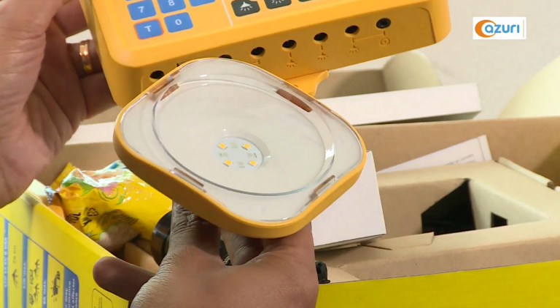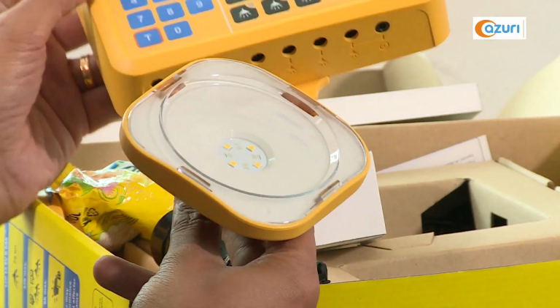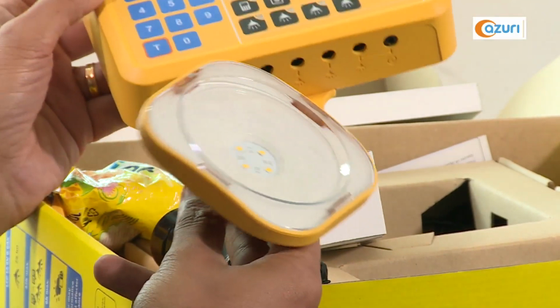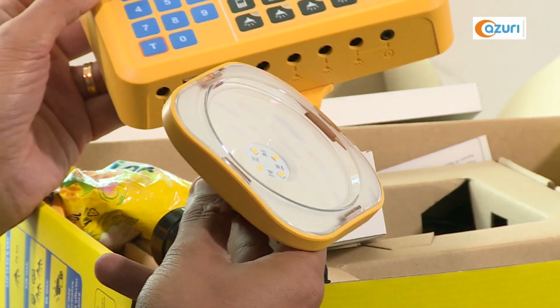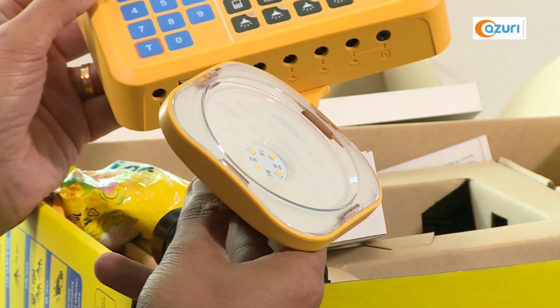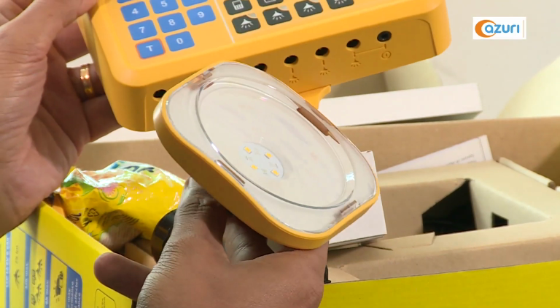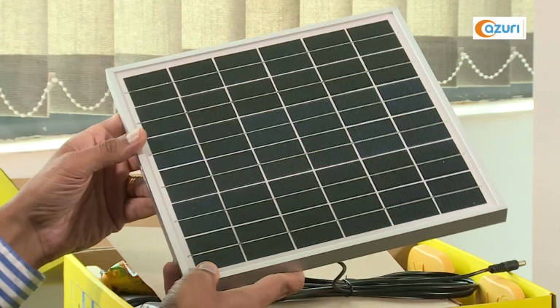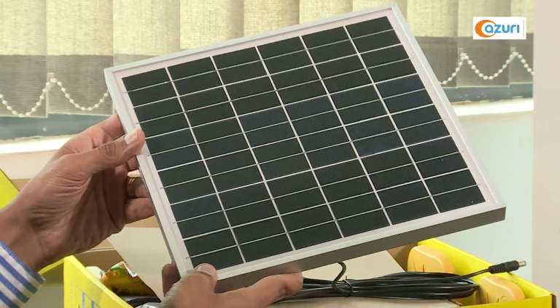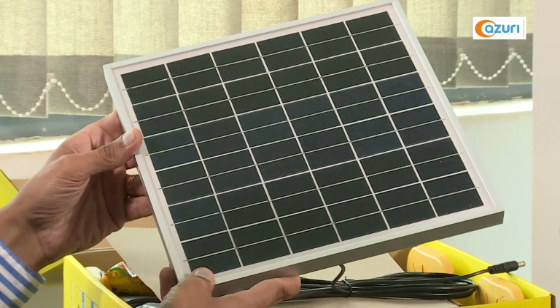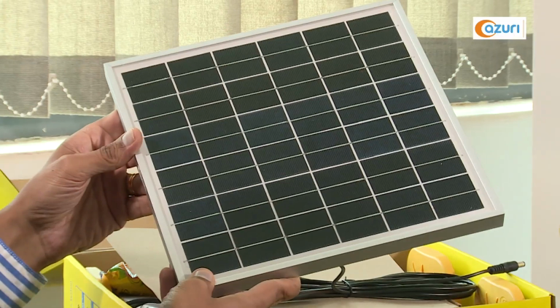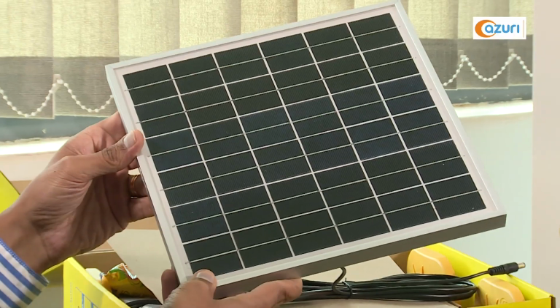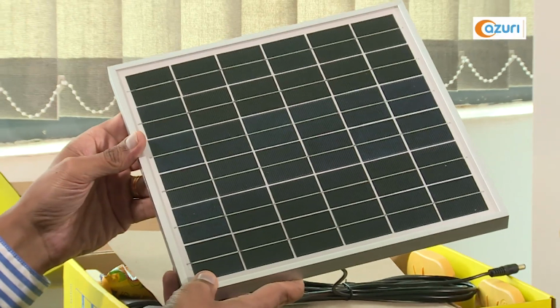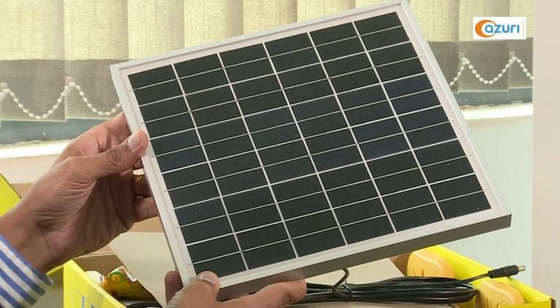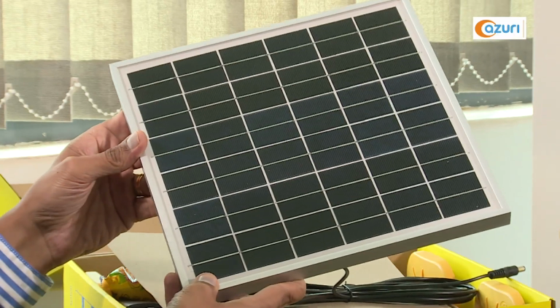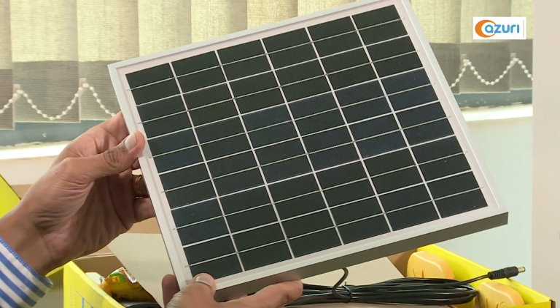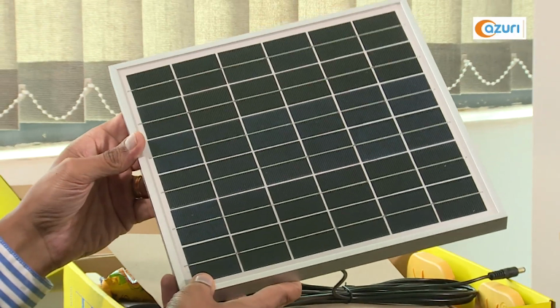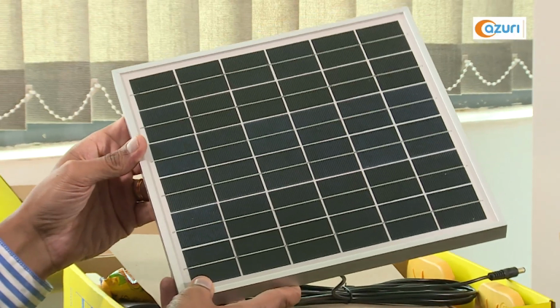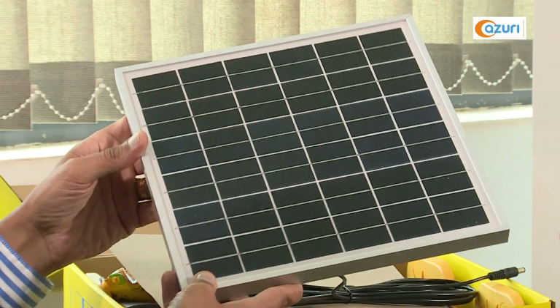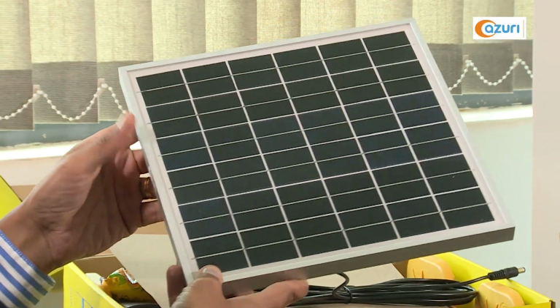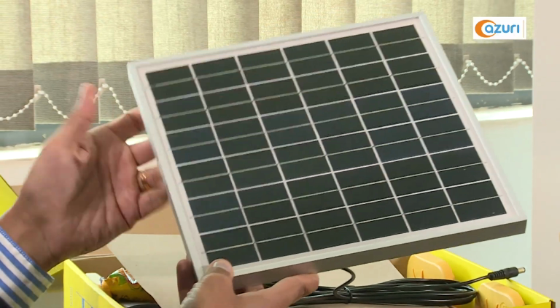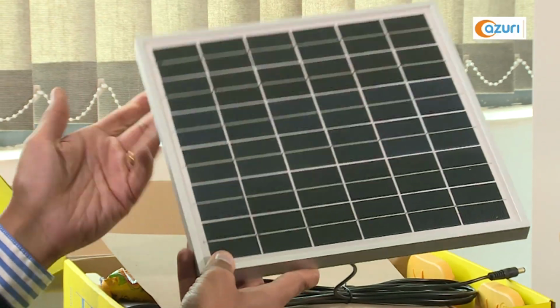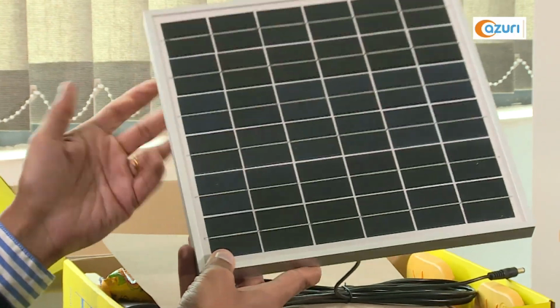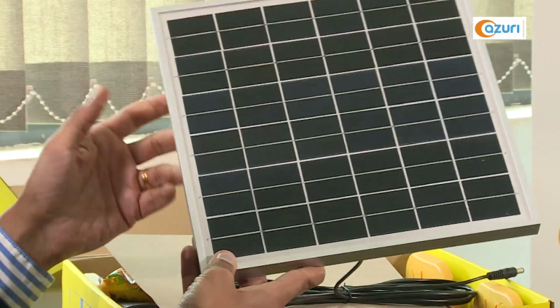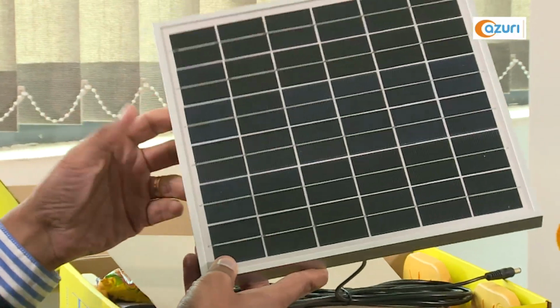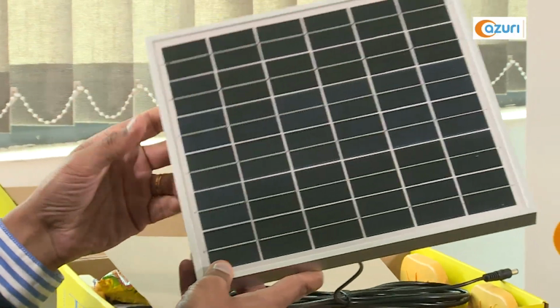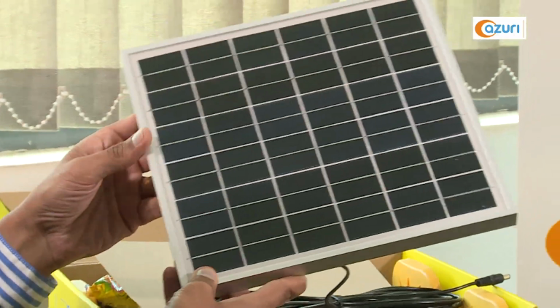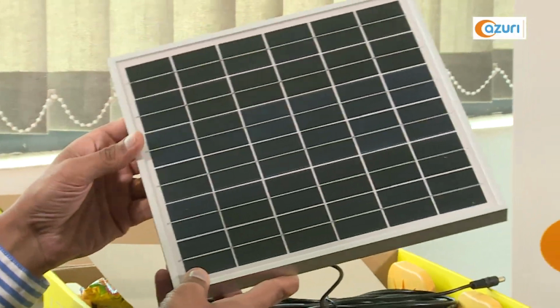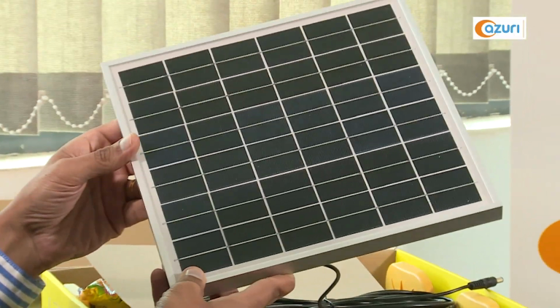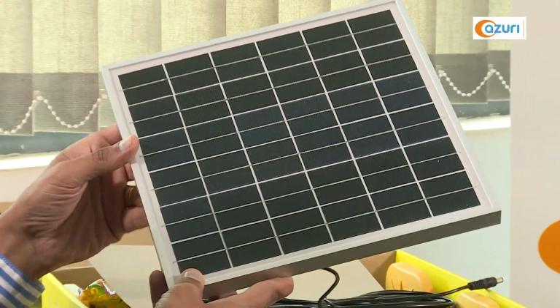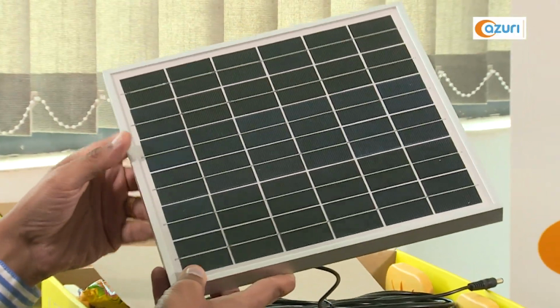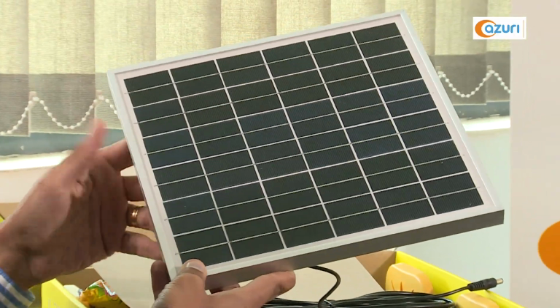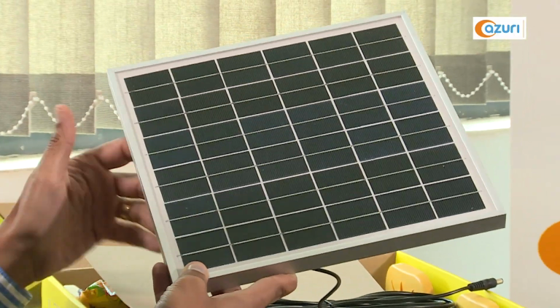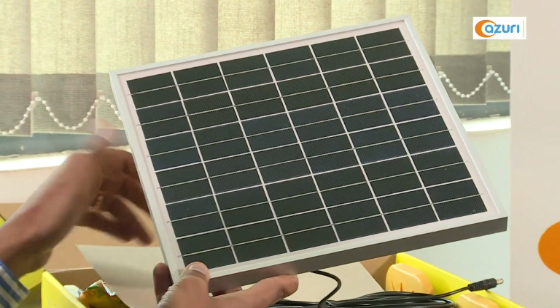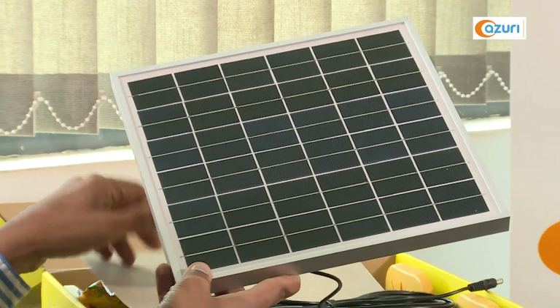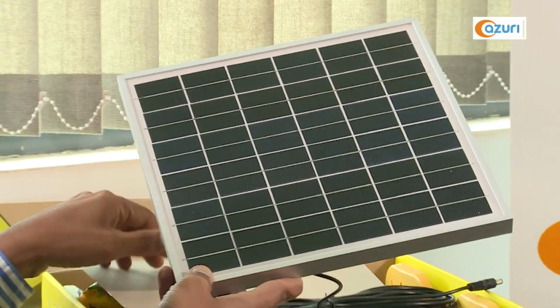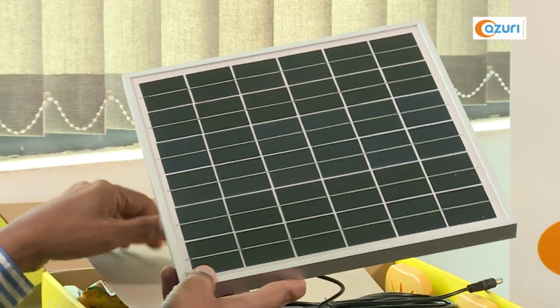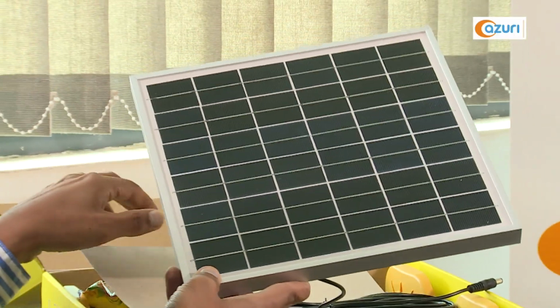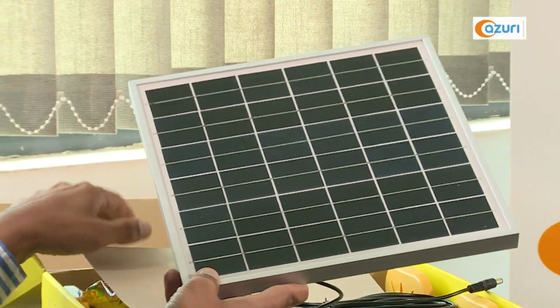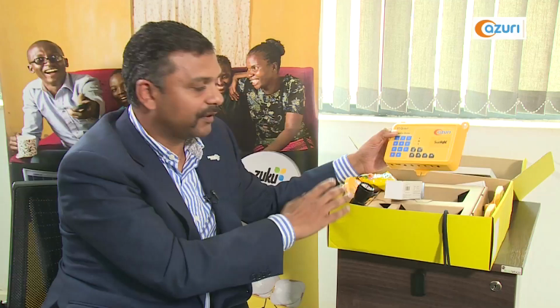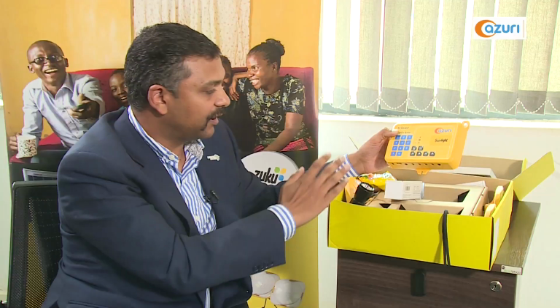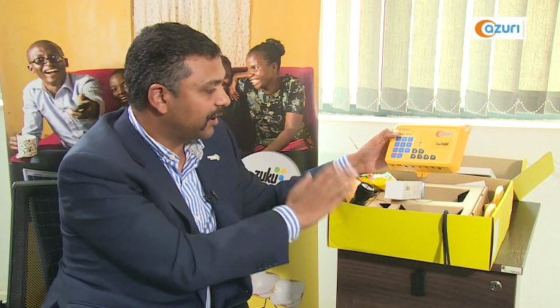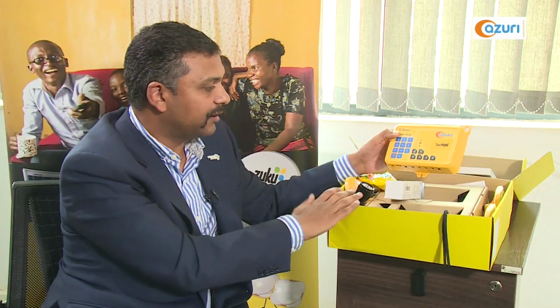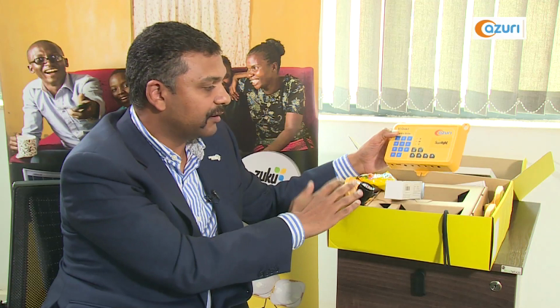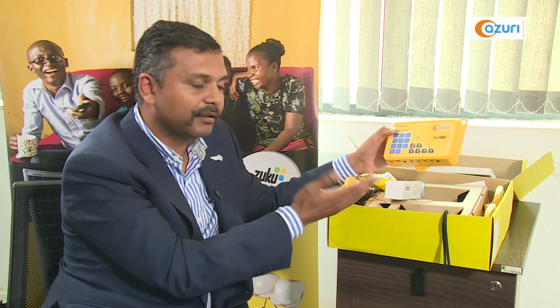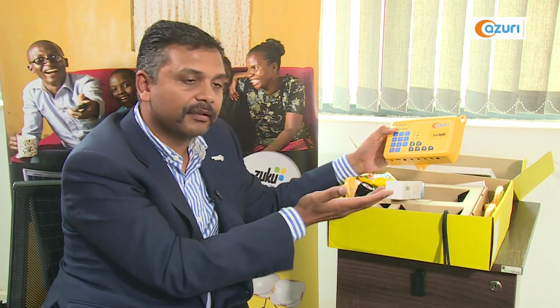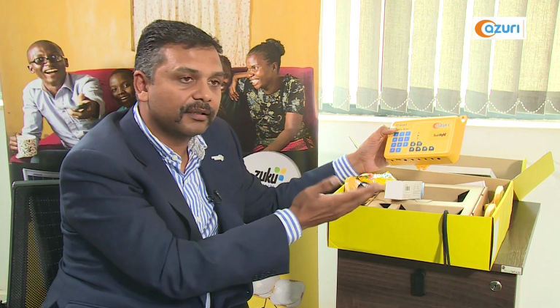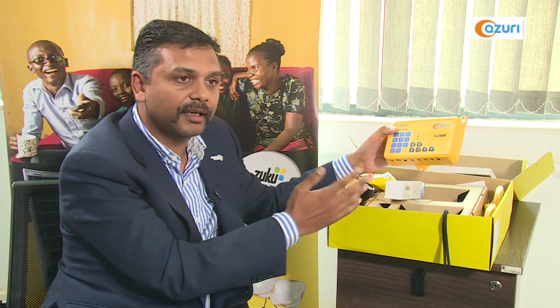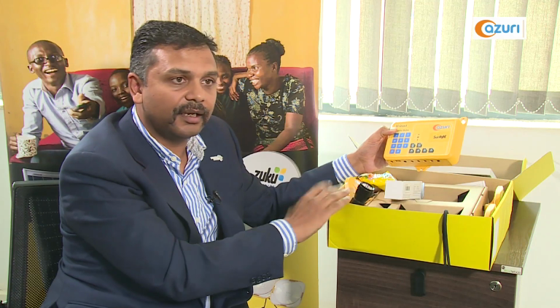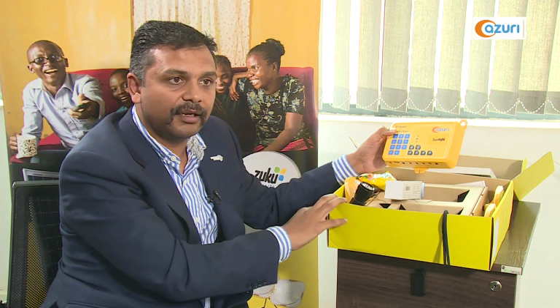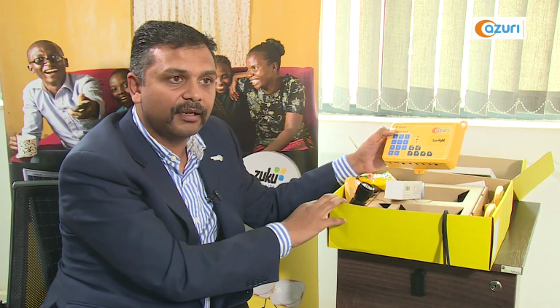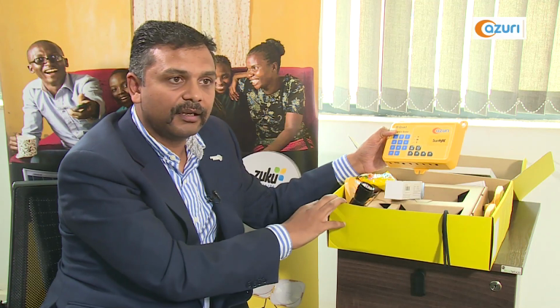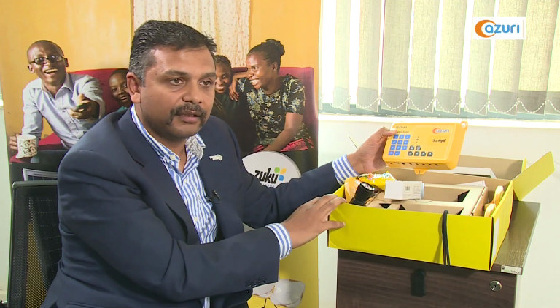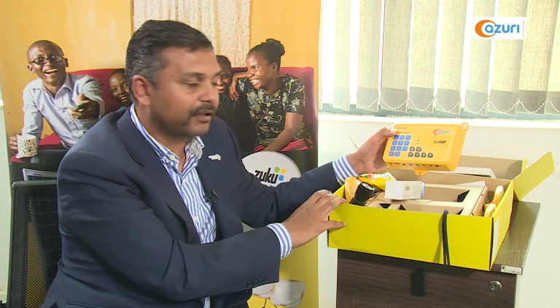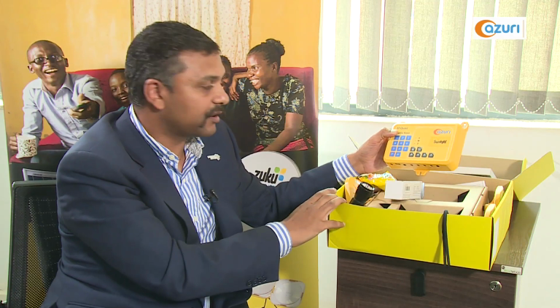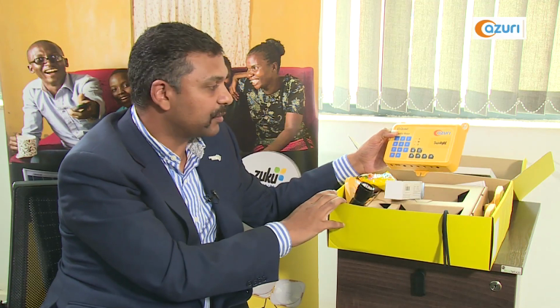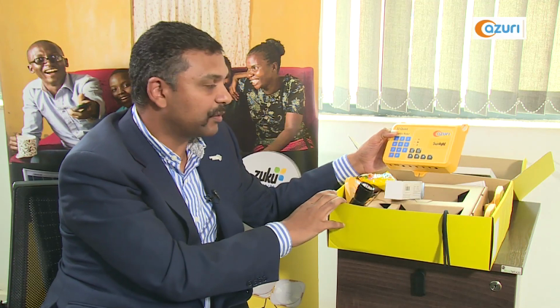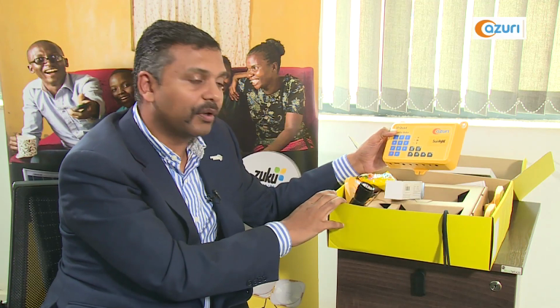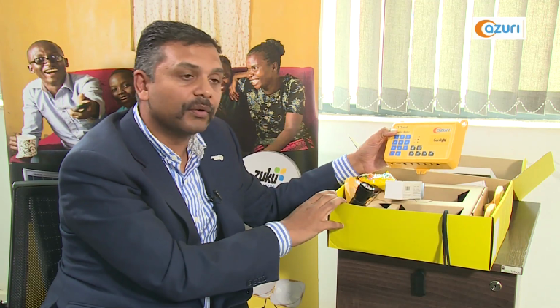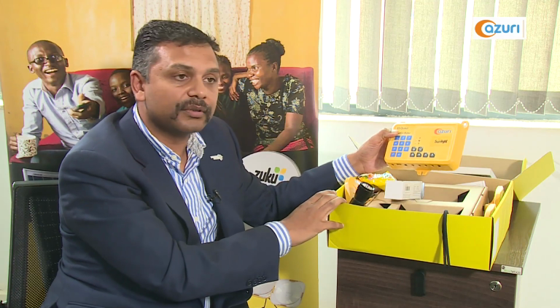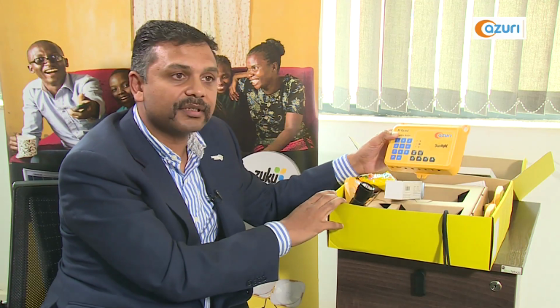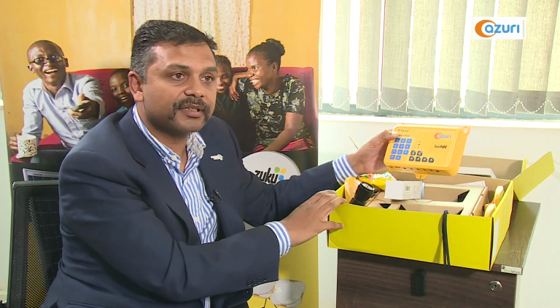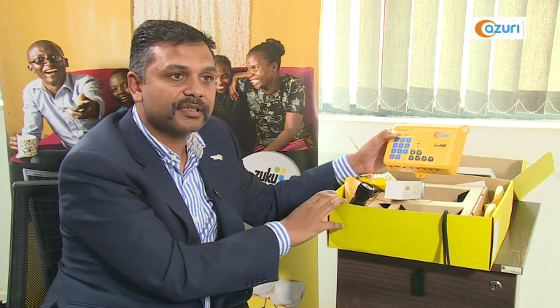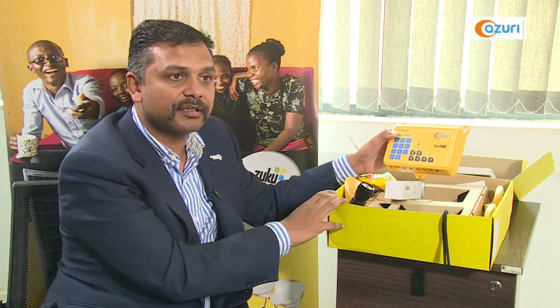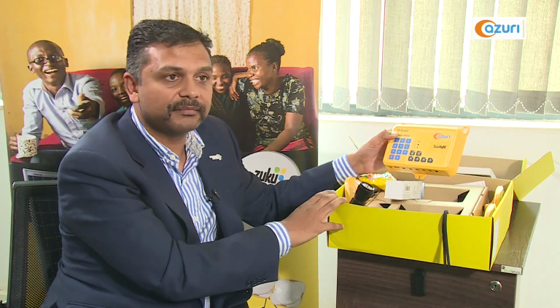All of this is available for just 50 US cents a day, and that's only over 18 months. Once they've paid off, the customer owns the system — and as you know, solar is free after that.